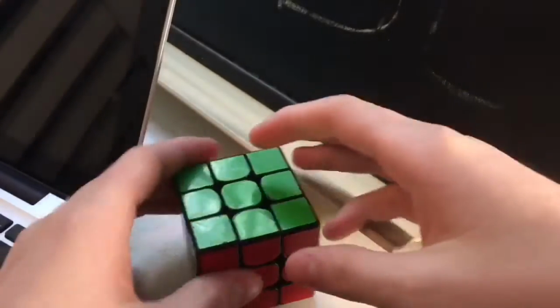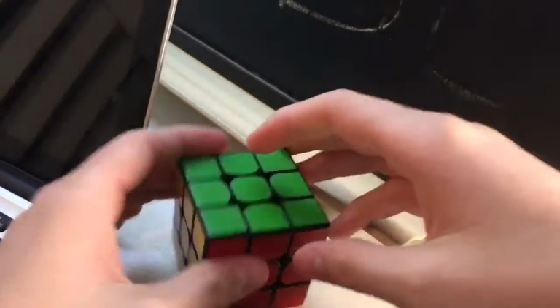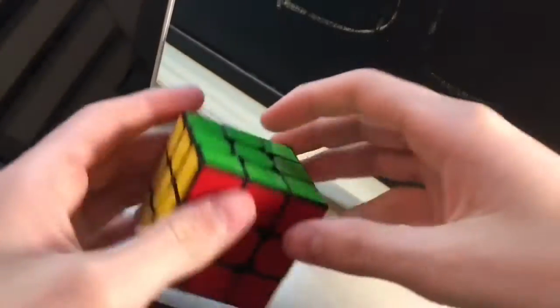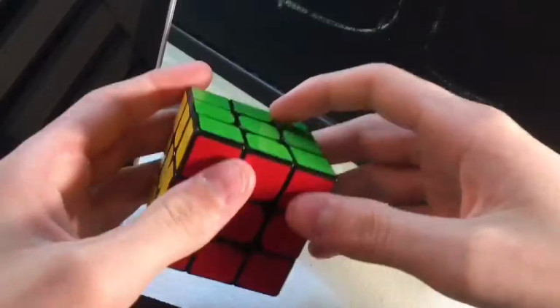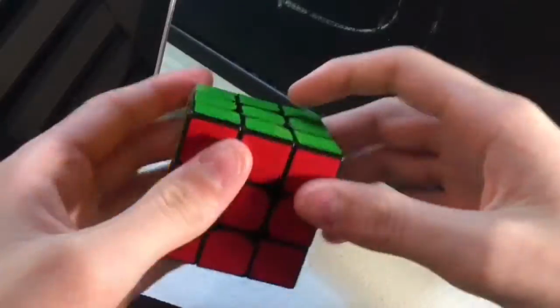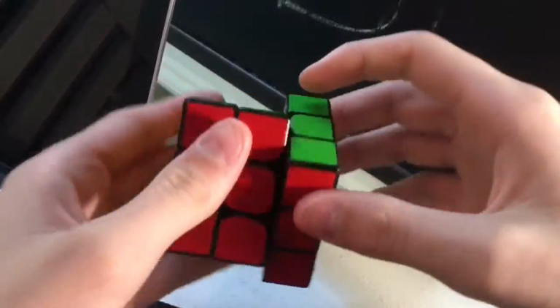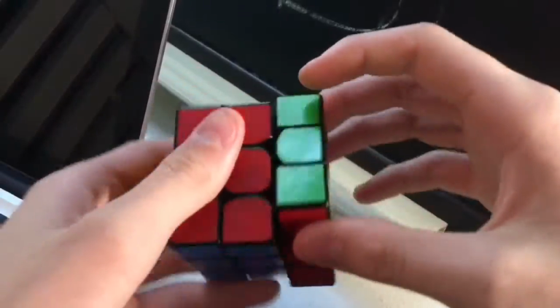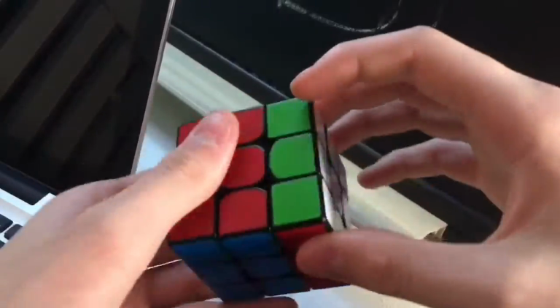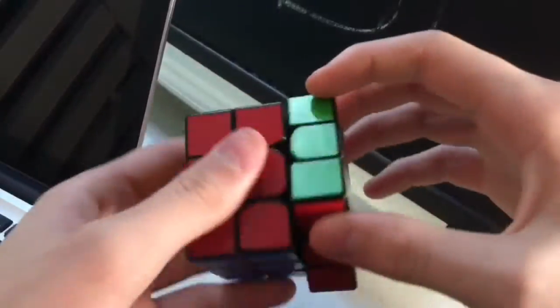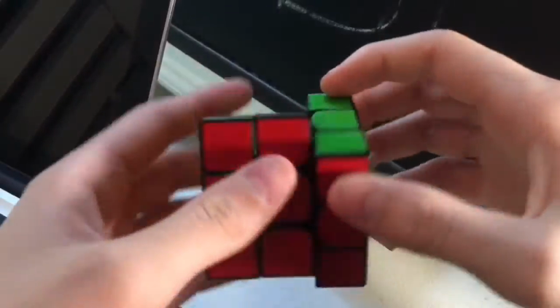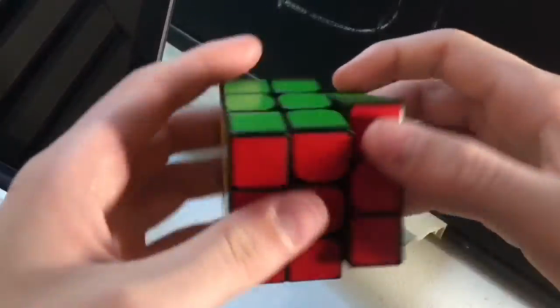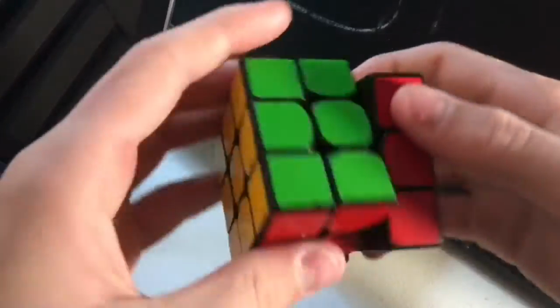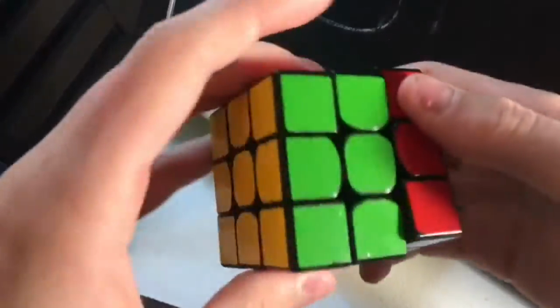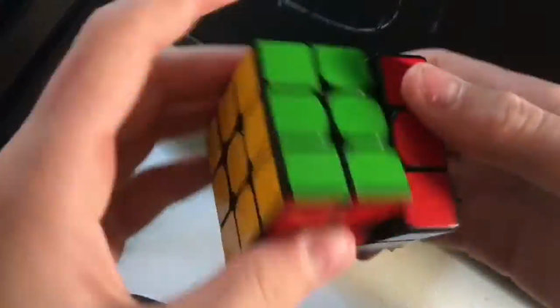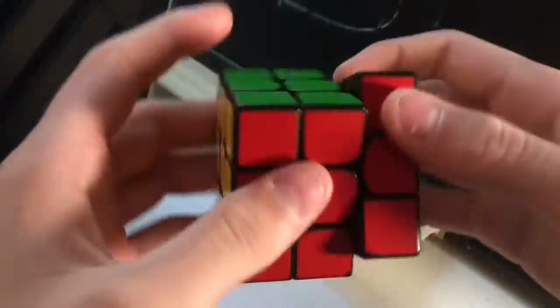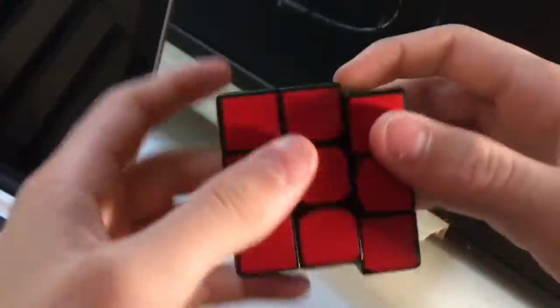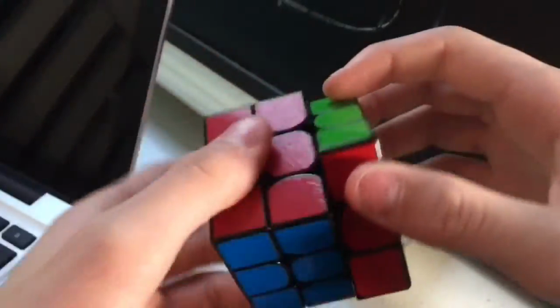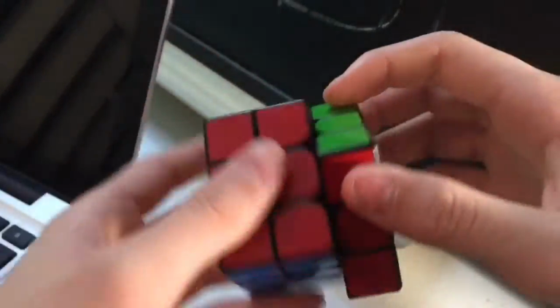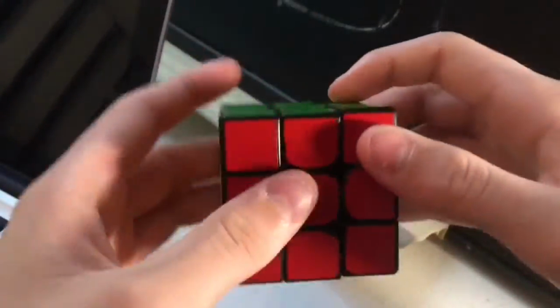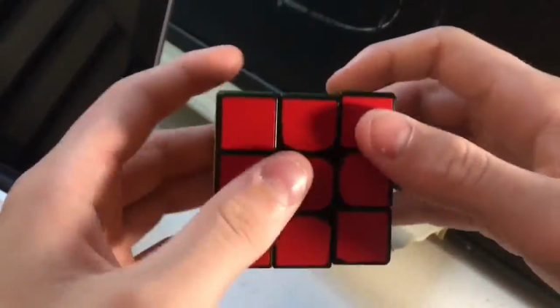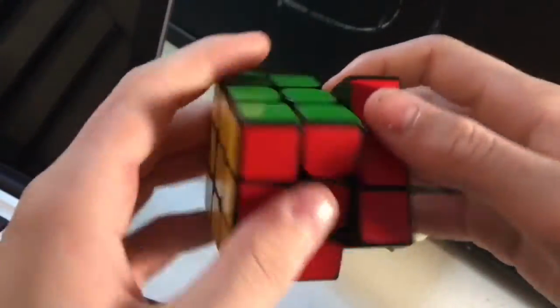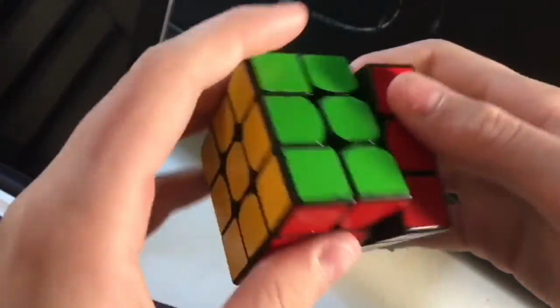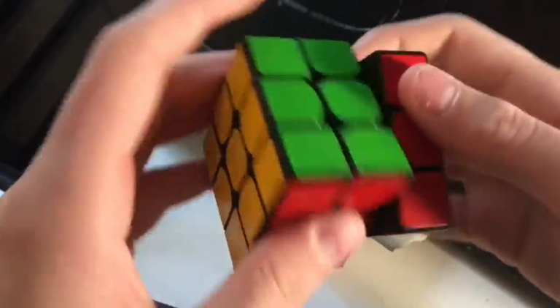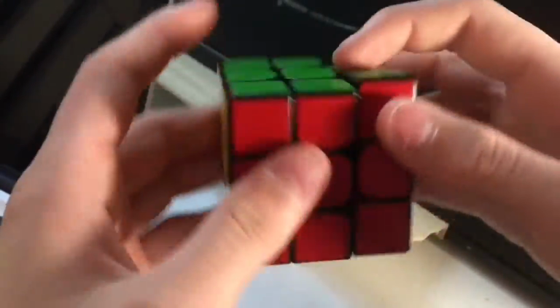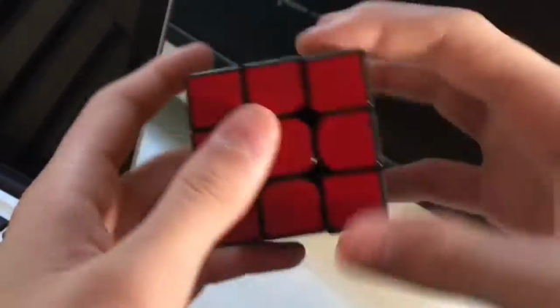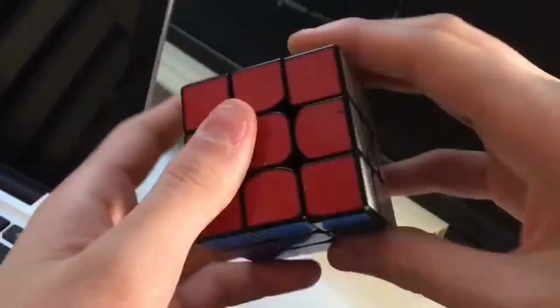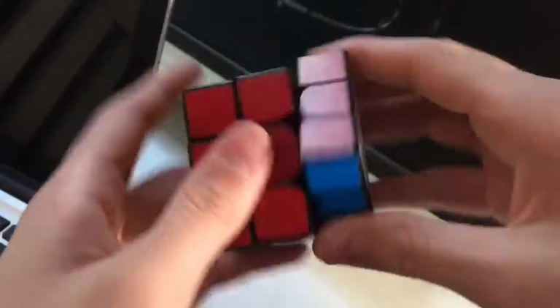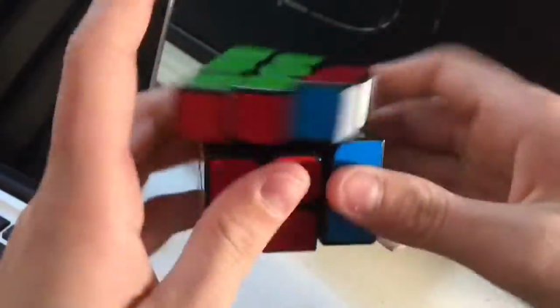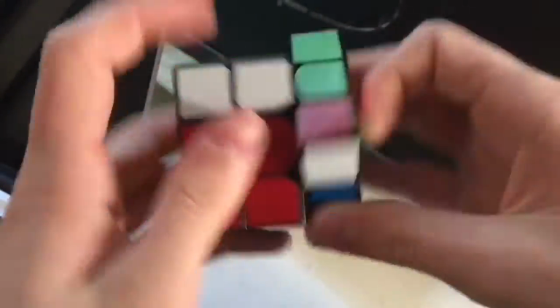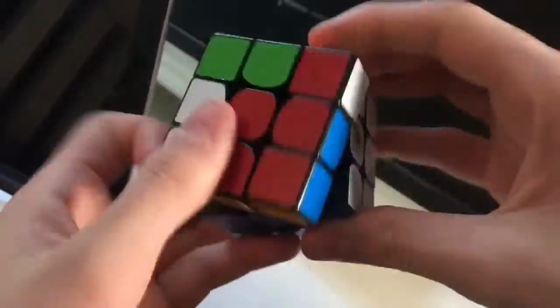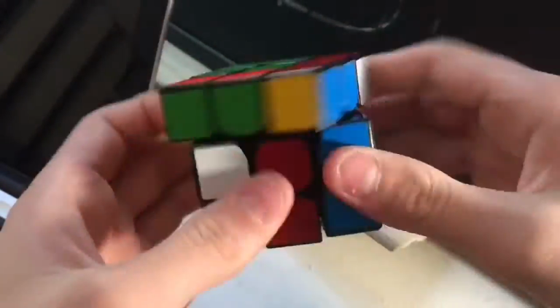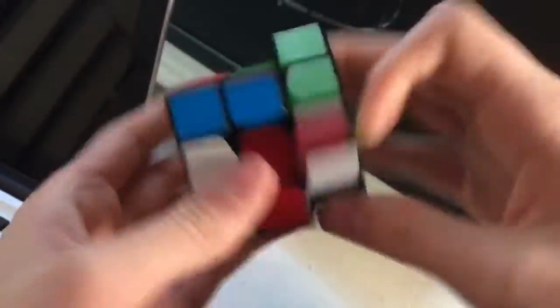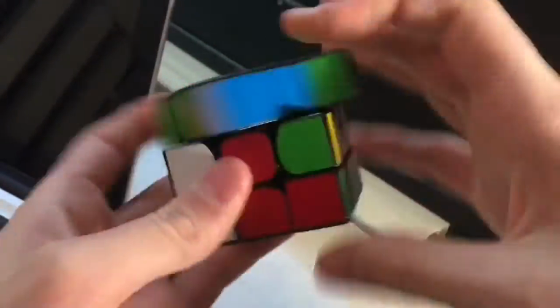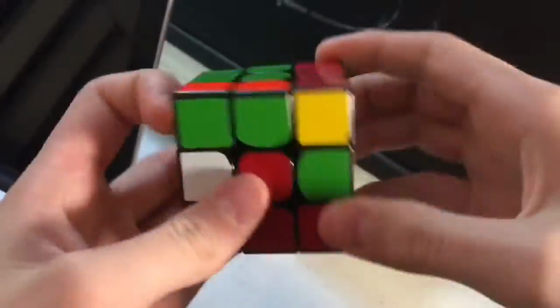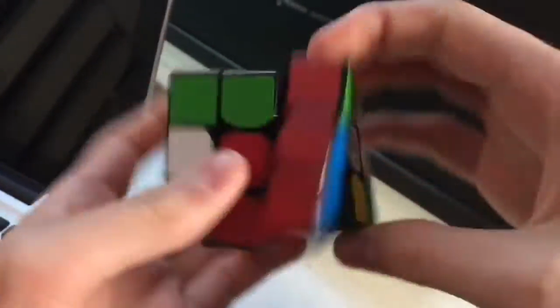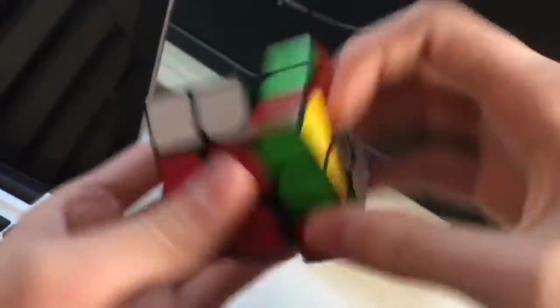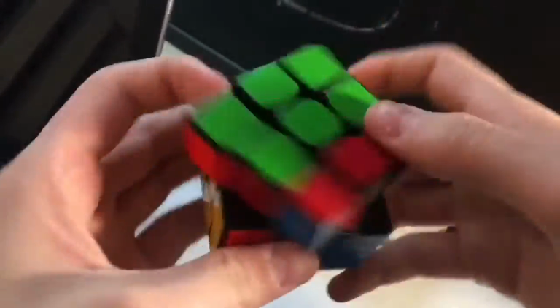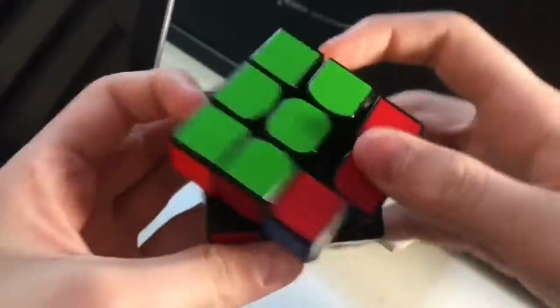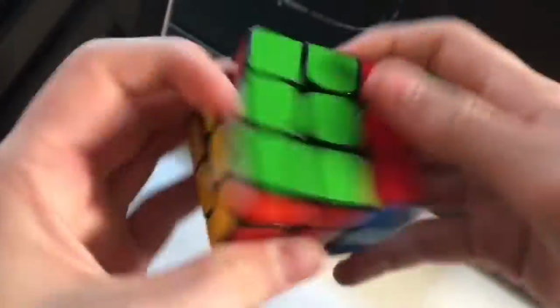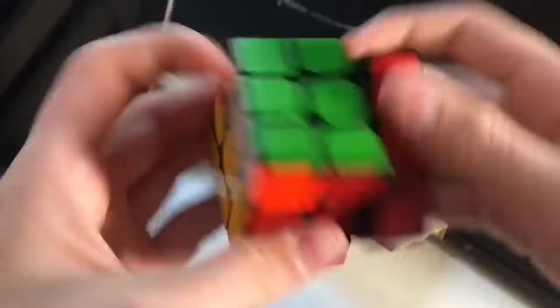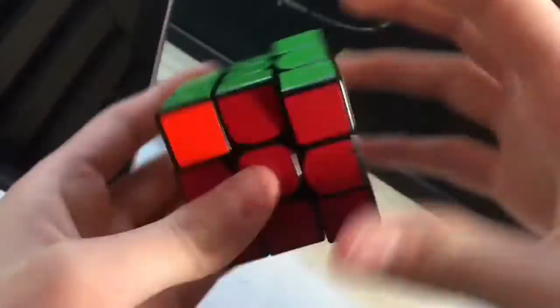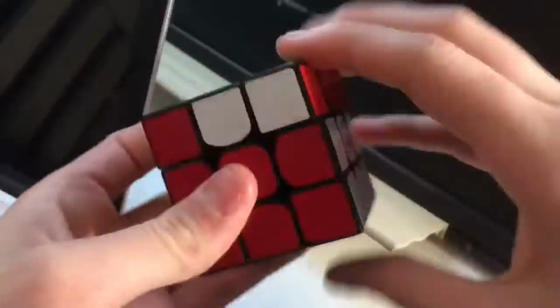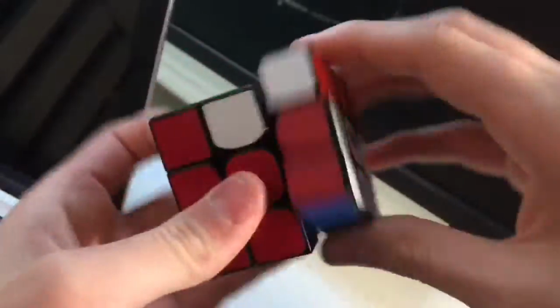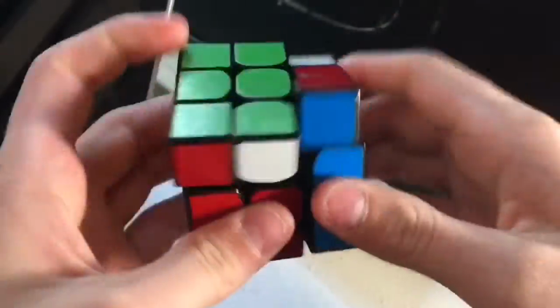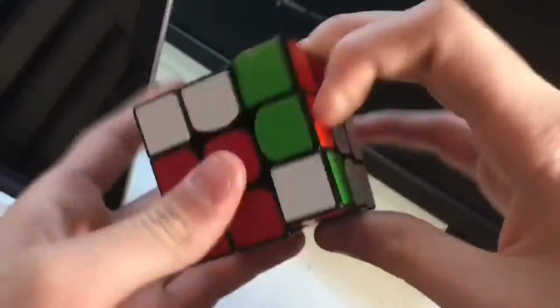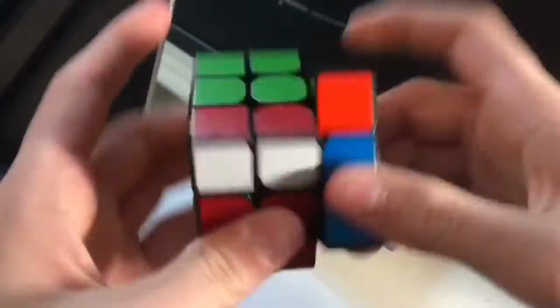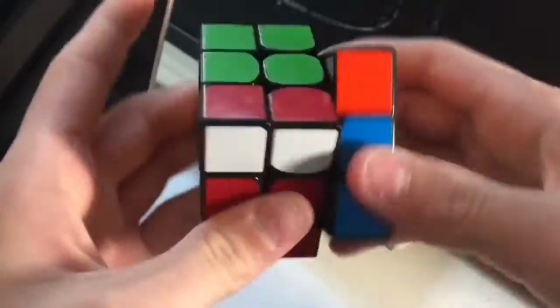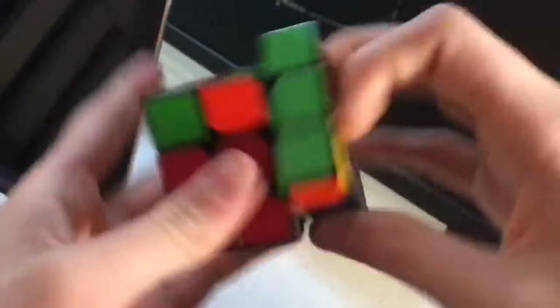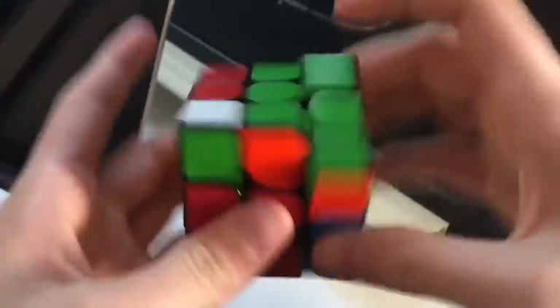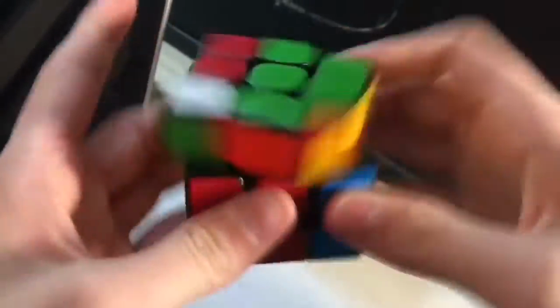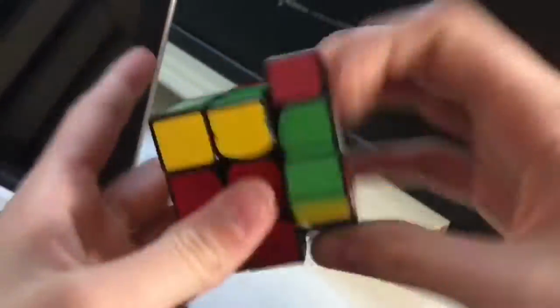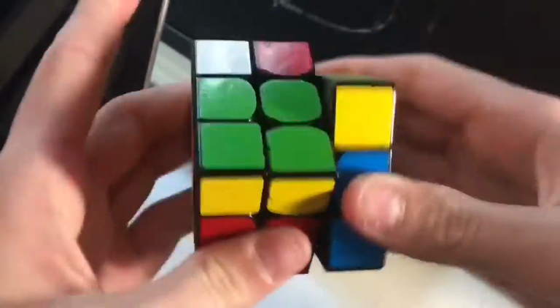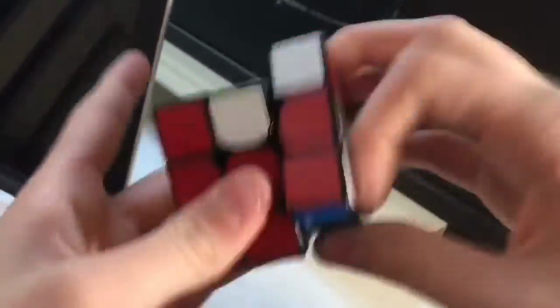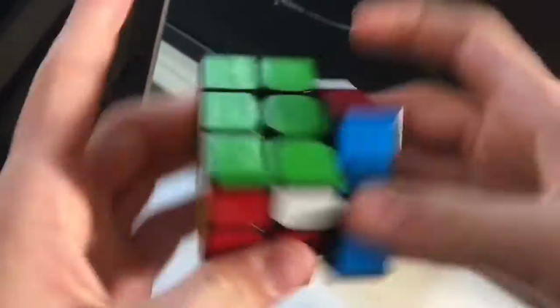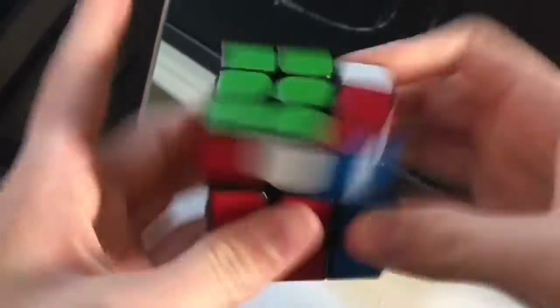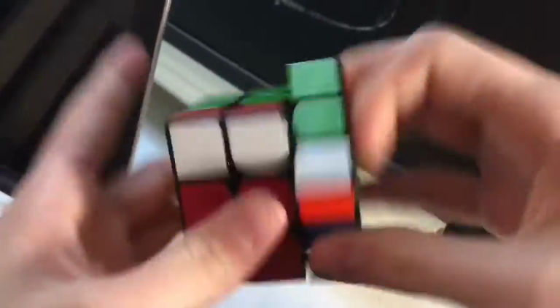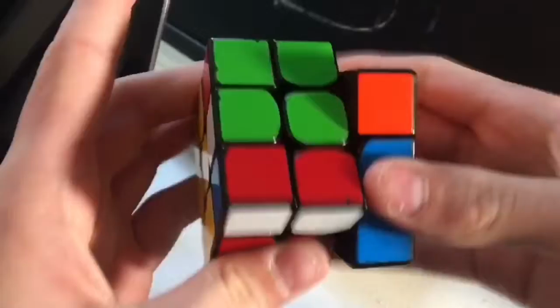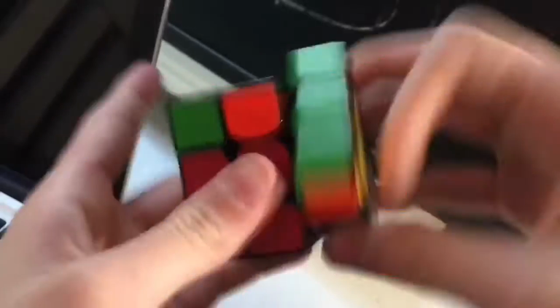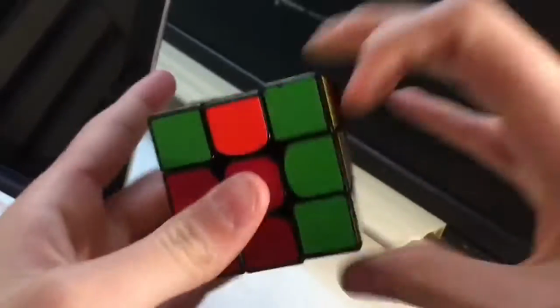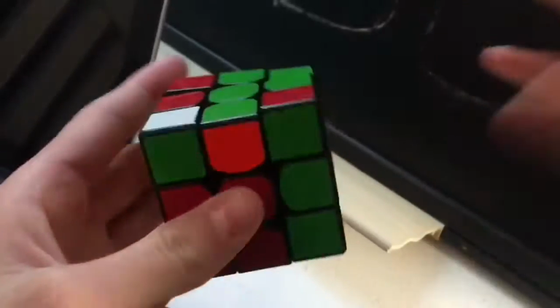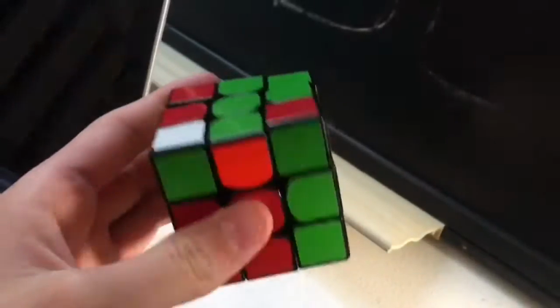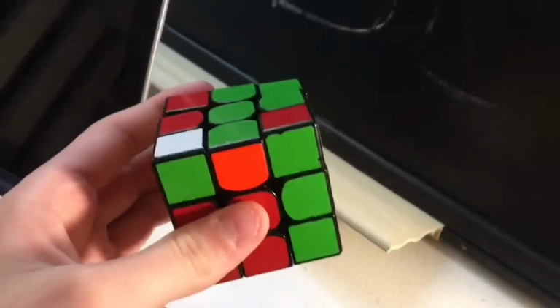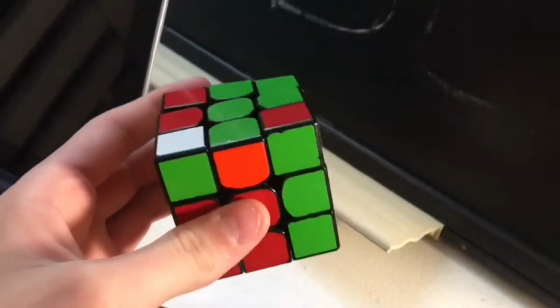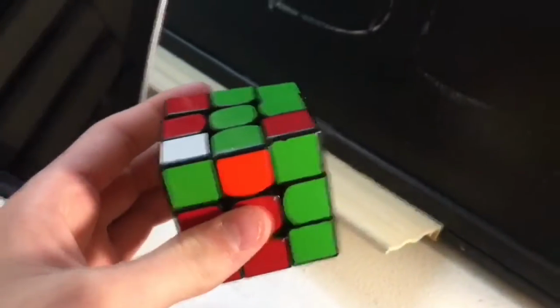This cube also has a very buttery smooth yet crispy feel, which adds to the satisfaction of turning it.